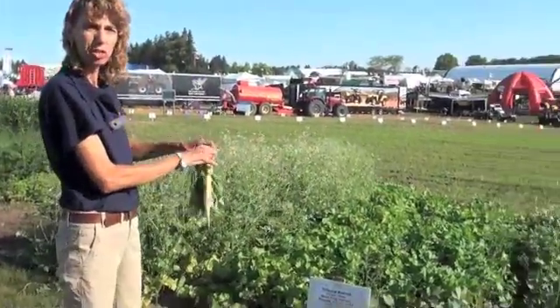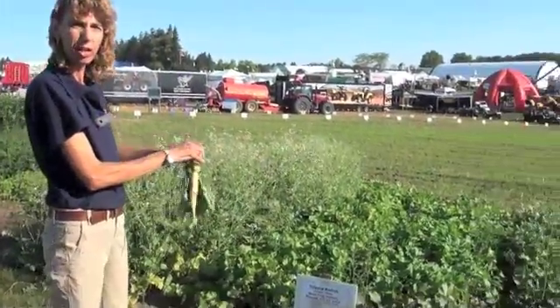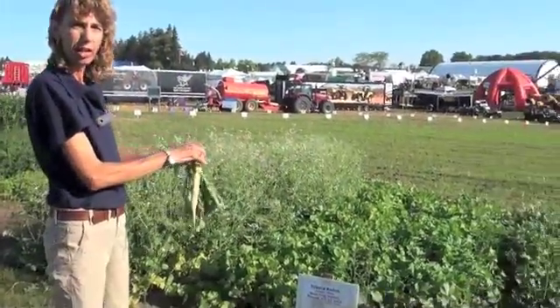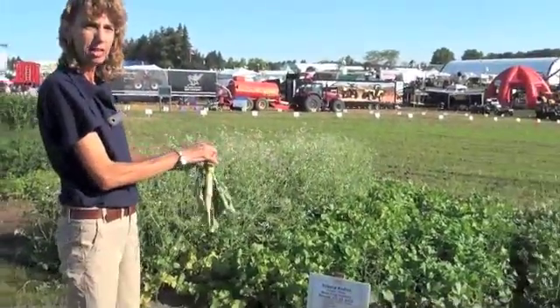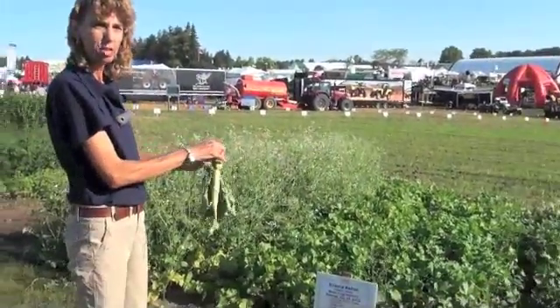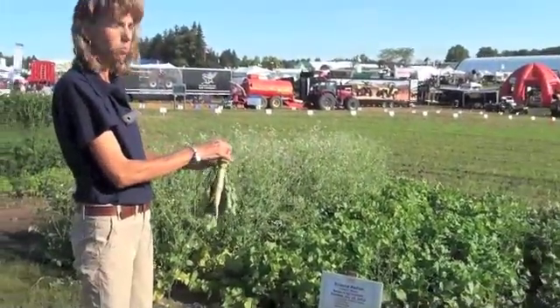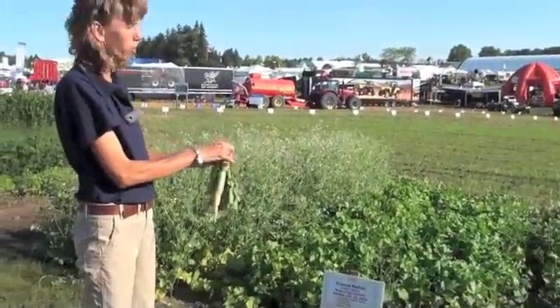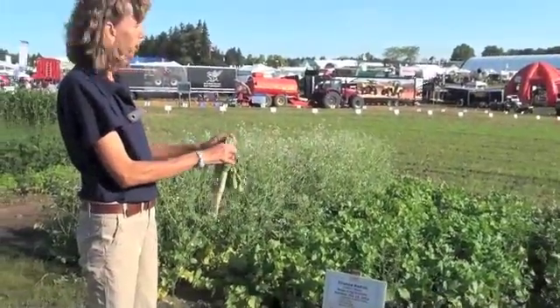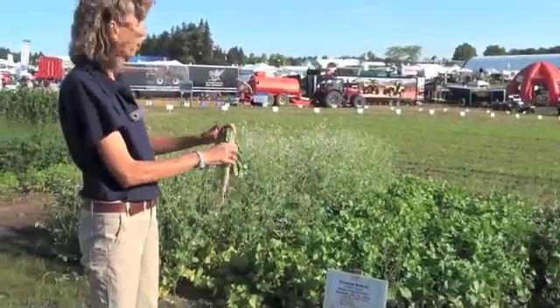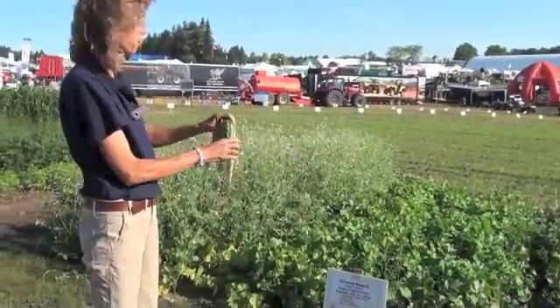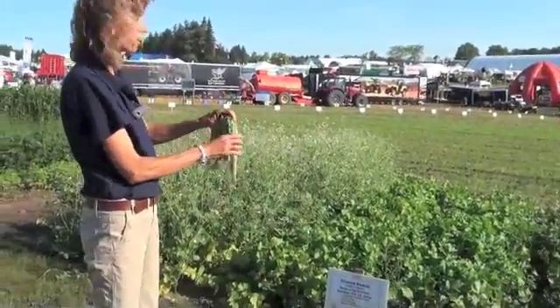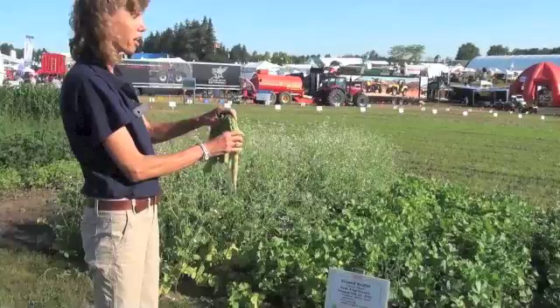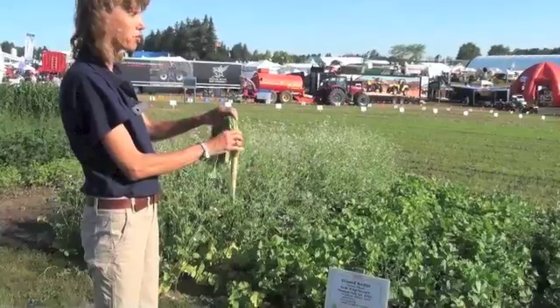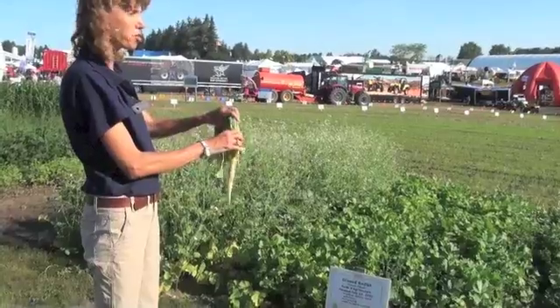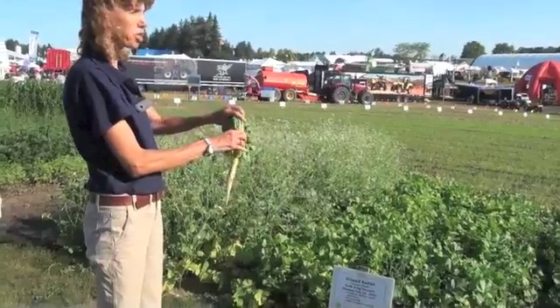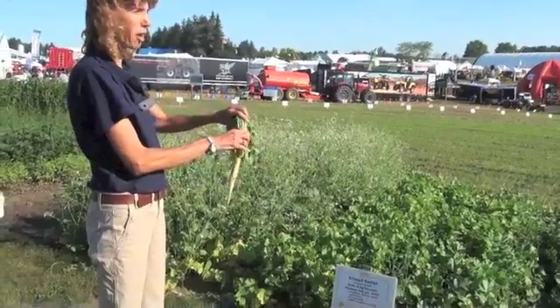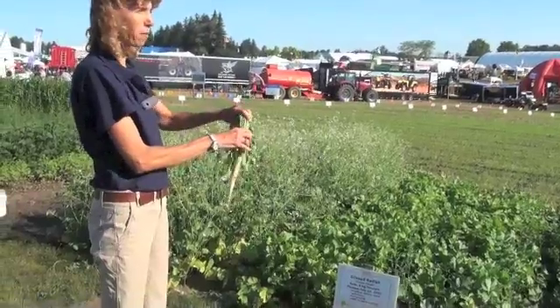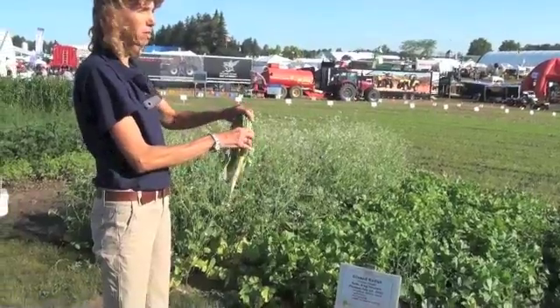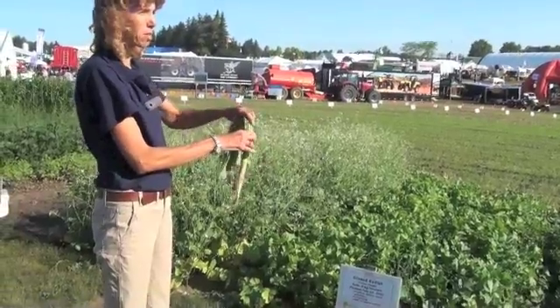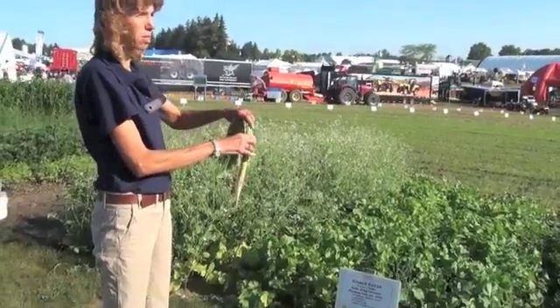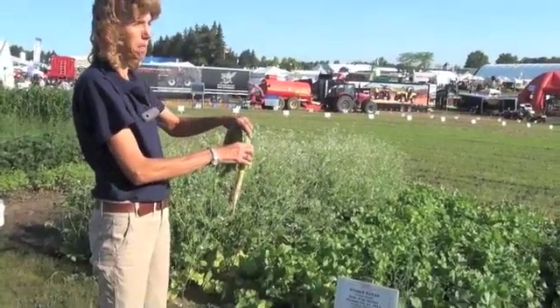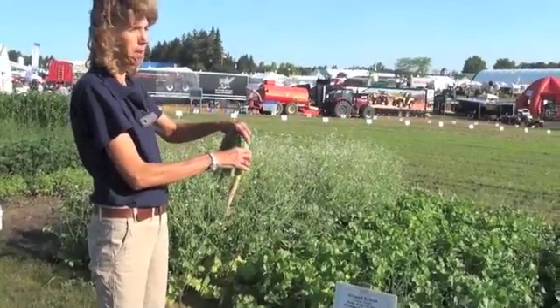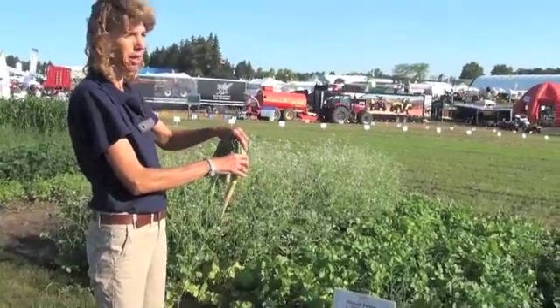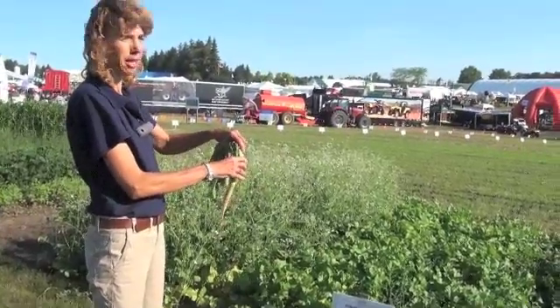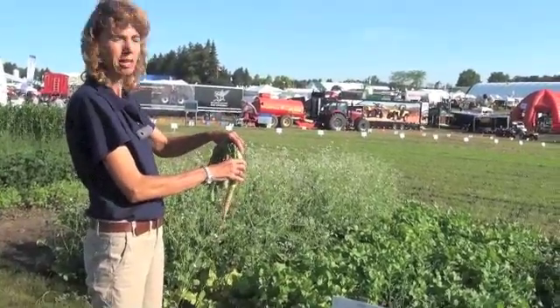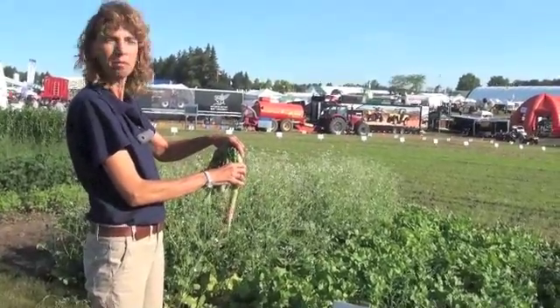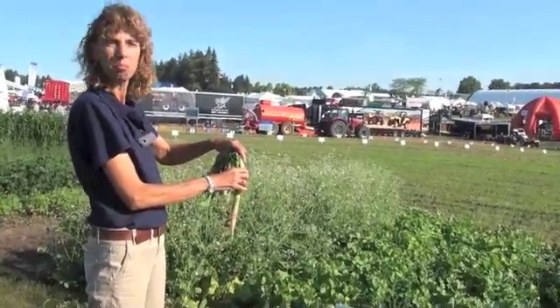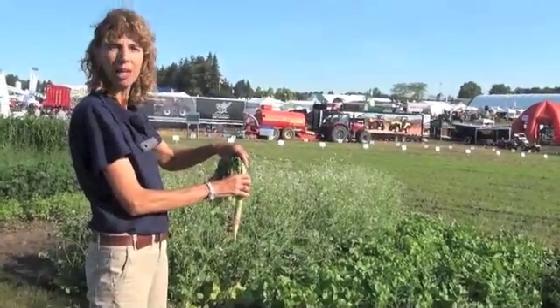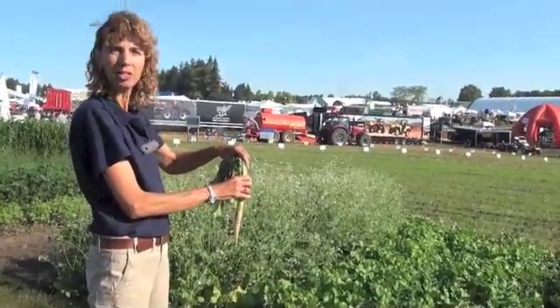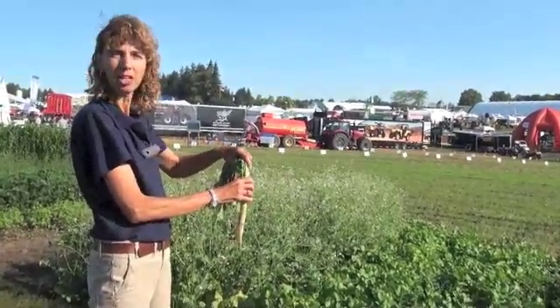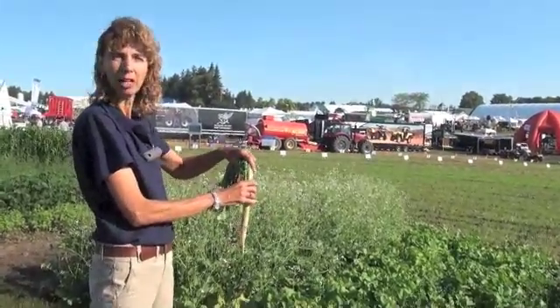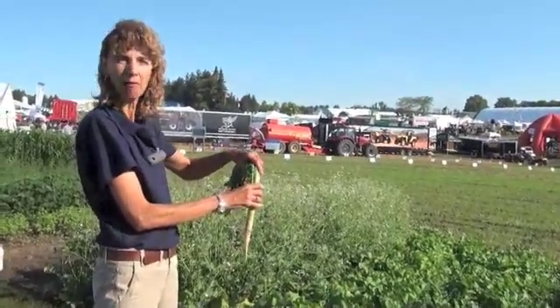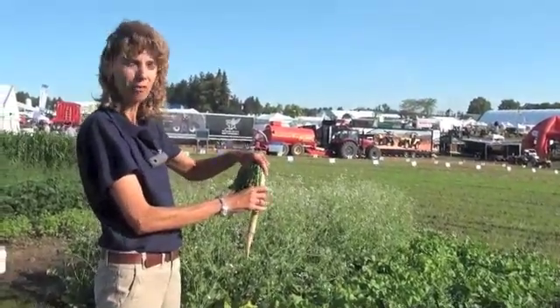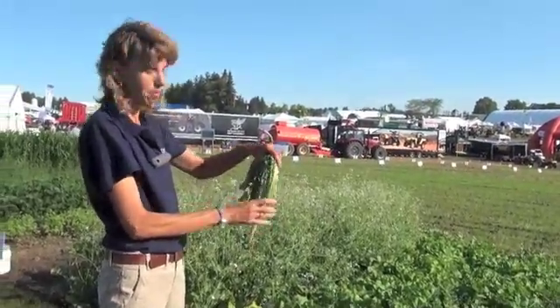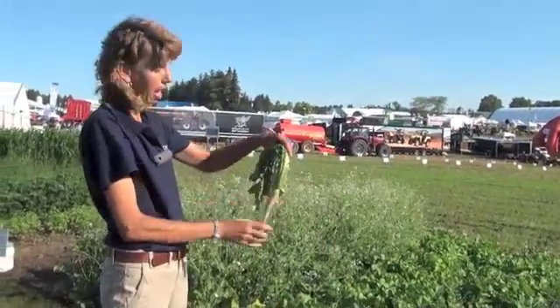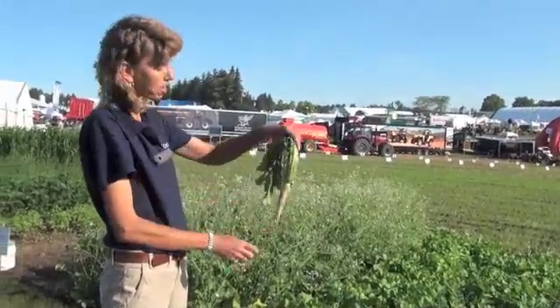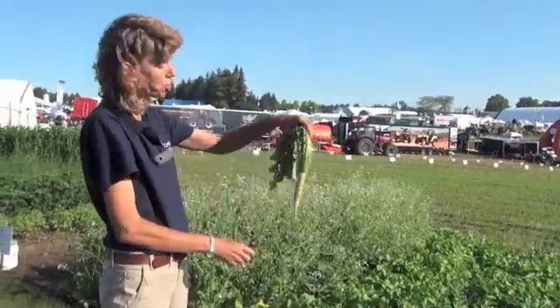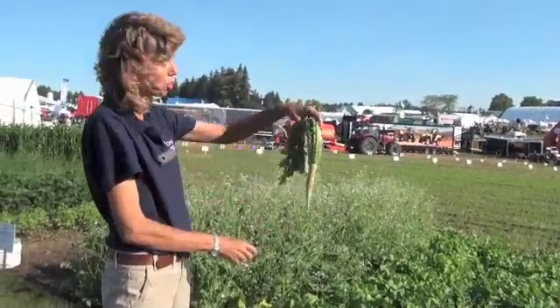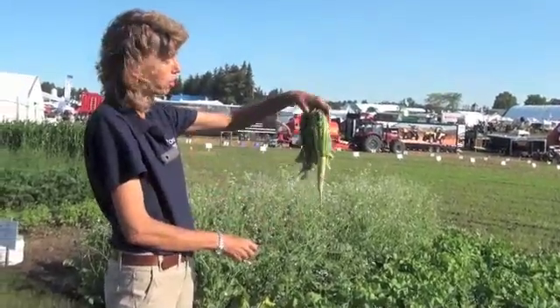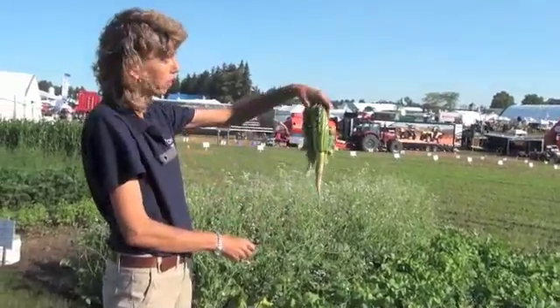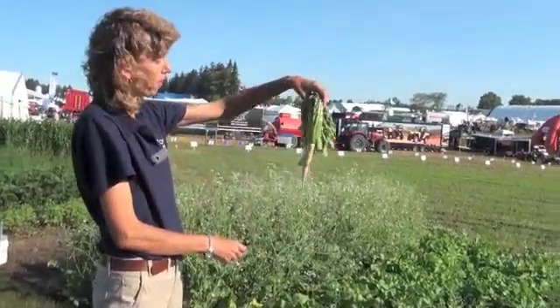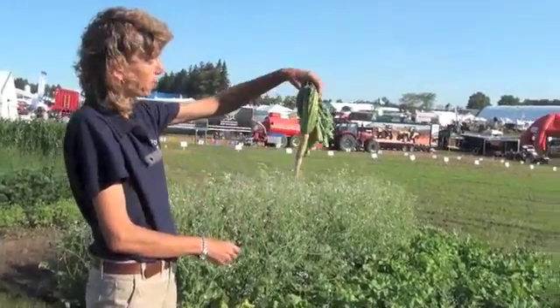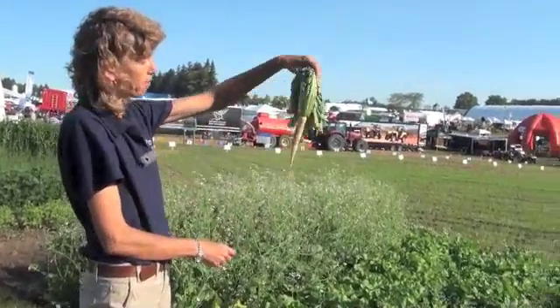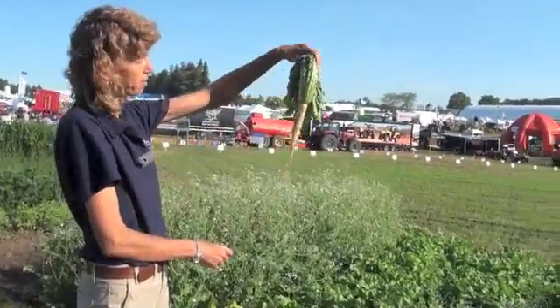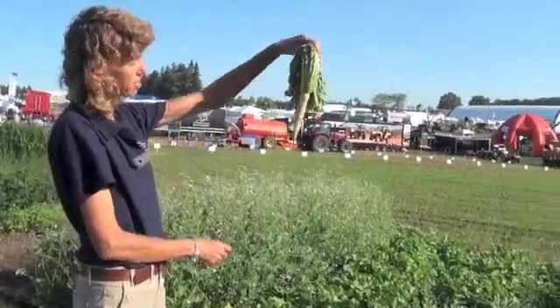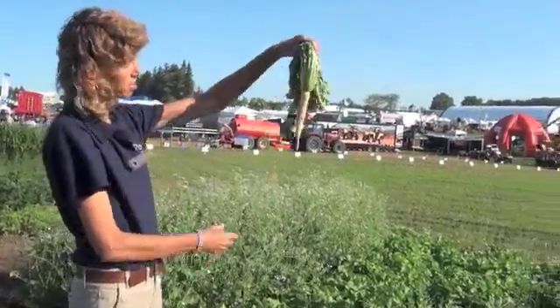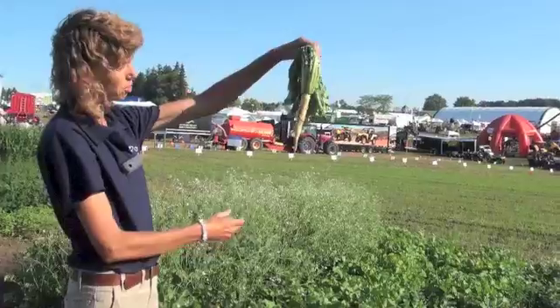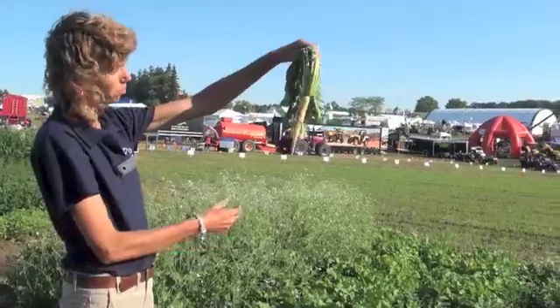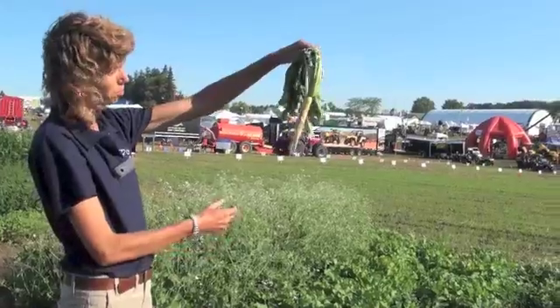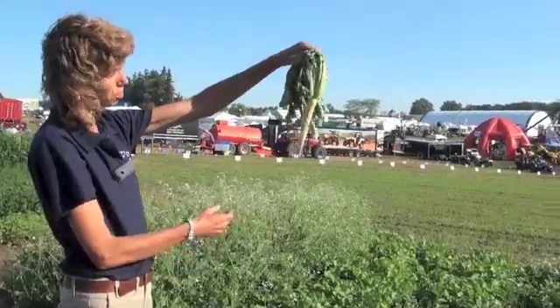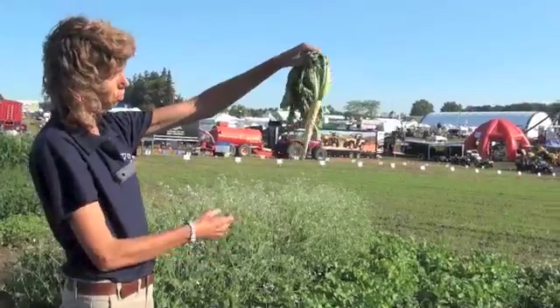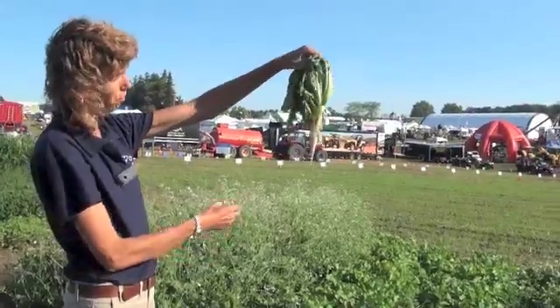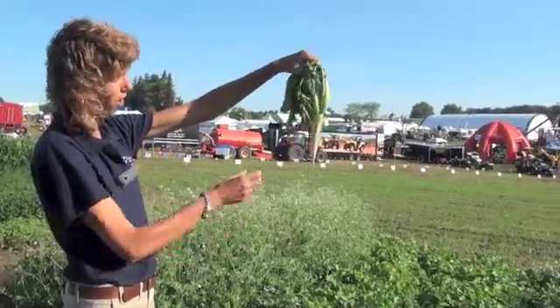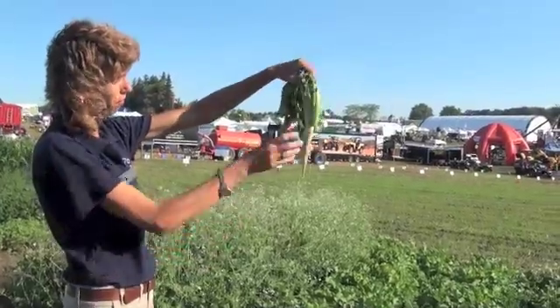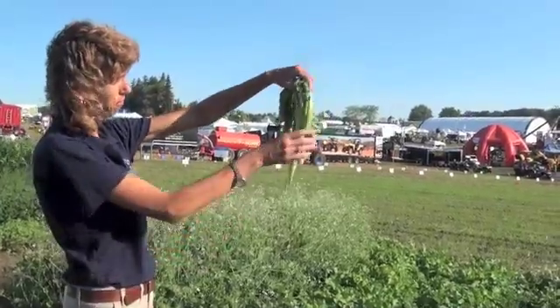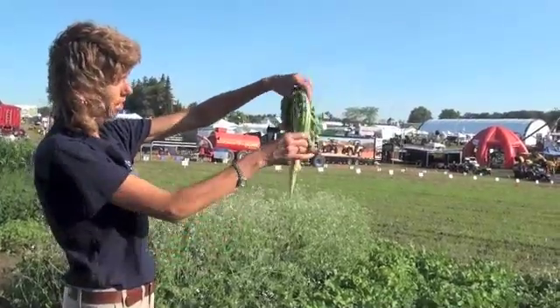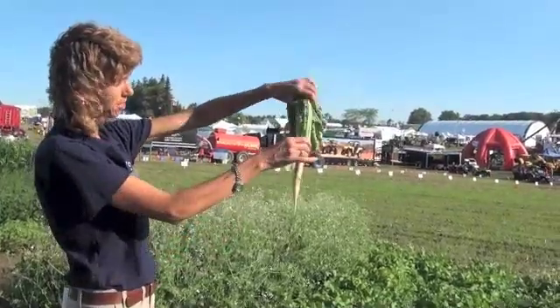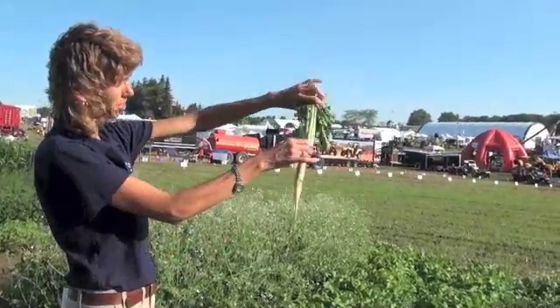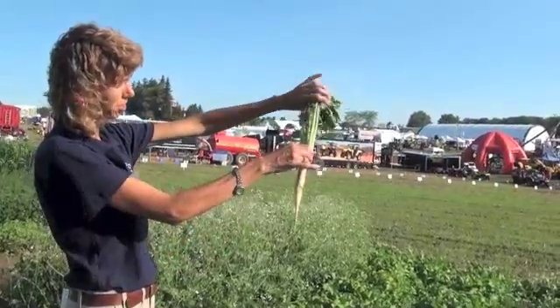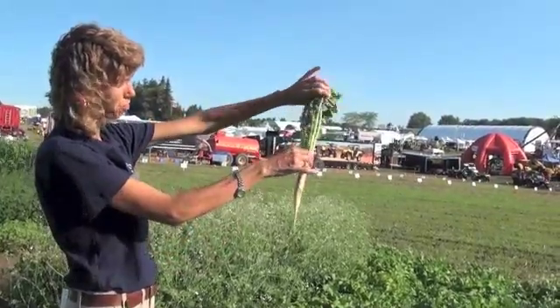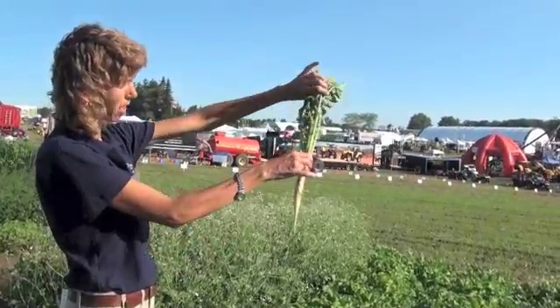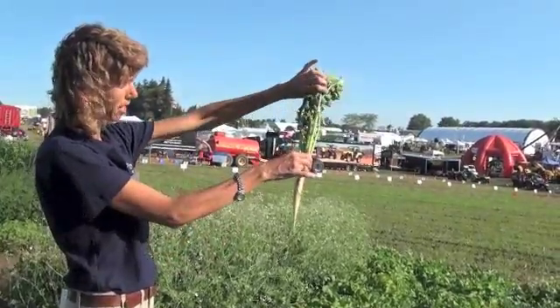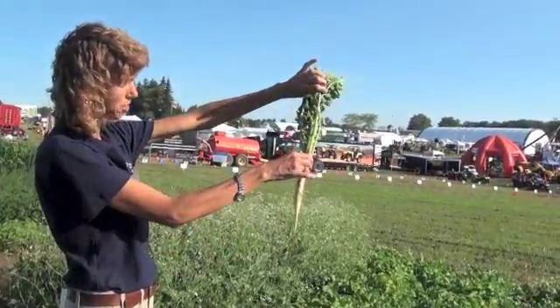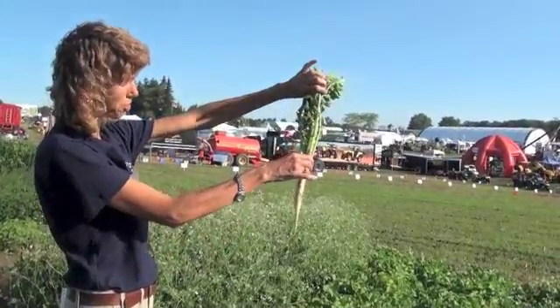This pot did not have additional nitrogen — it's working on the nitrogen applied at planting and from last year. This is the root so far from that tillage radish.